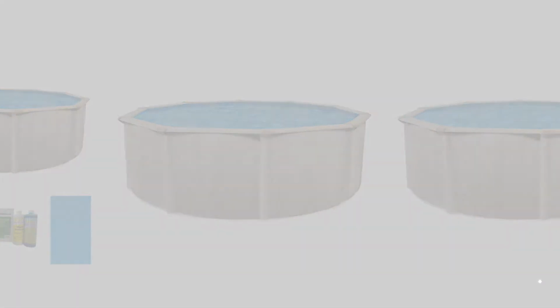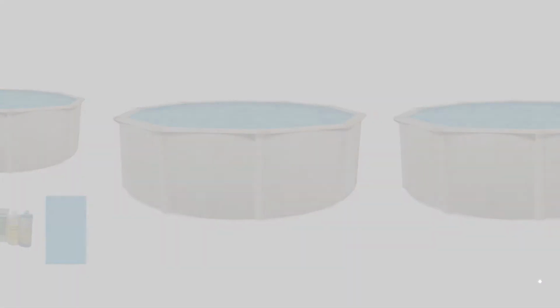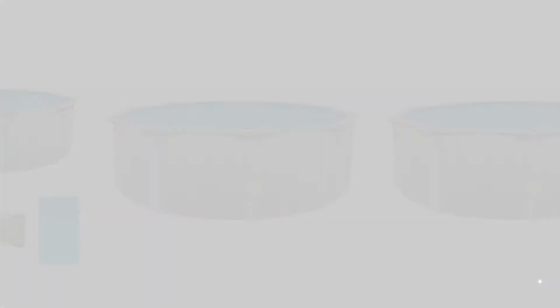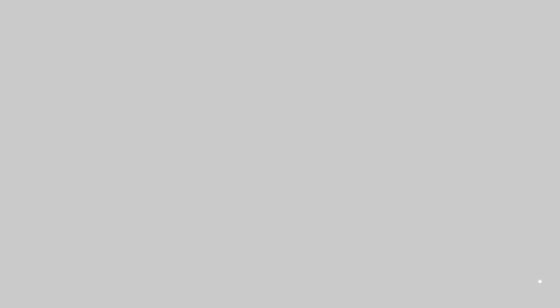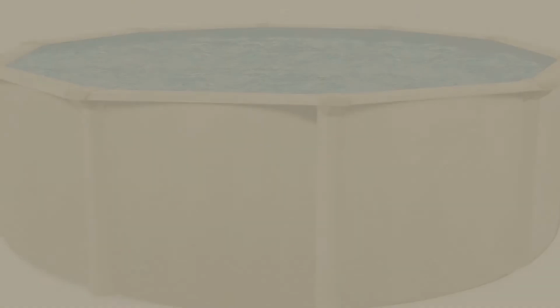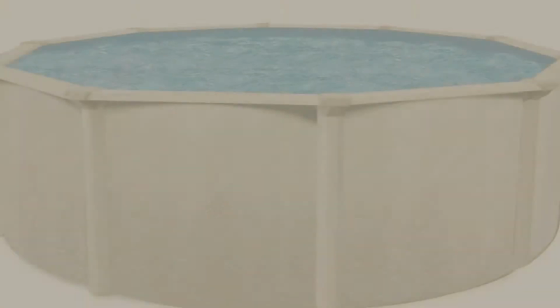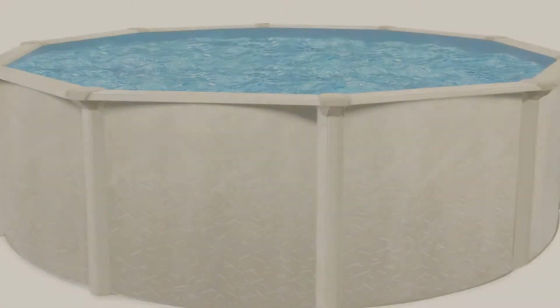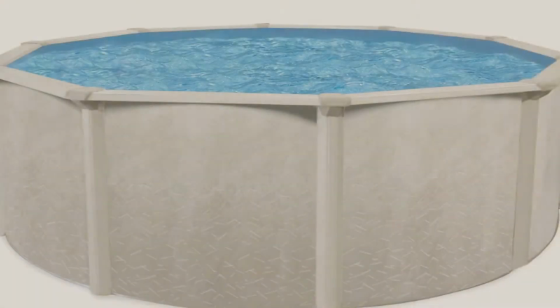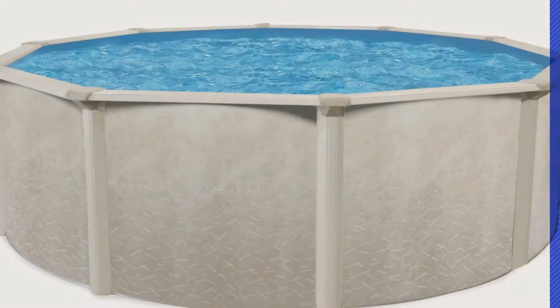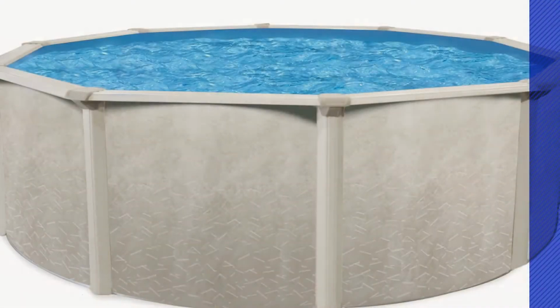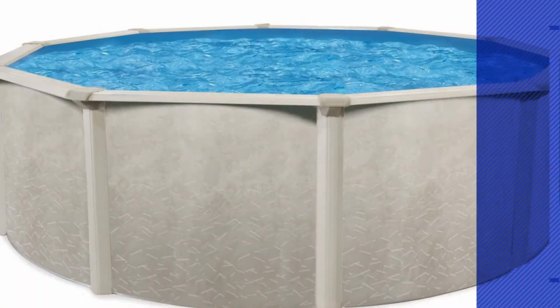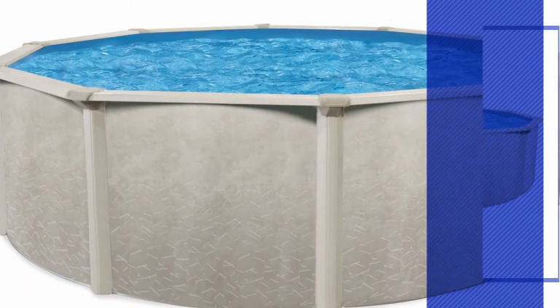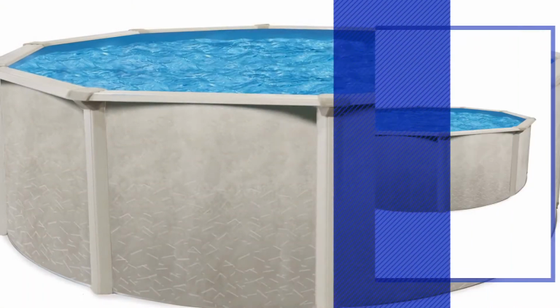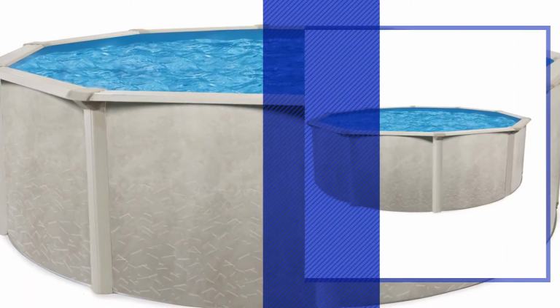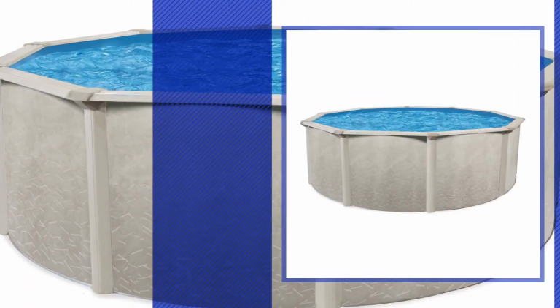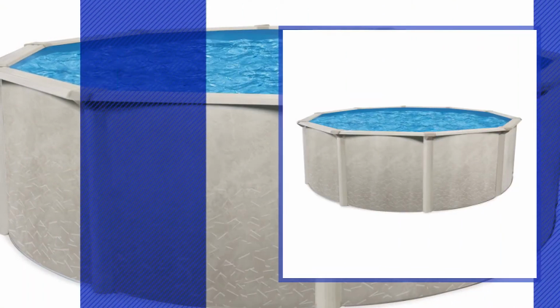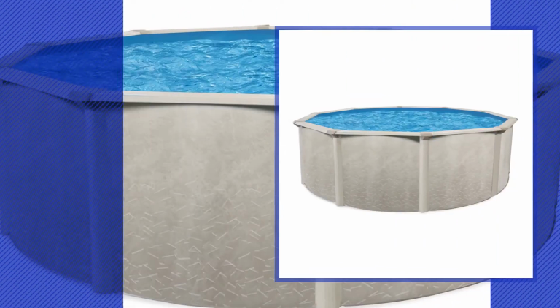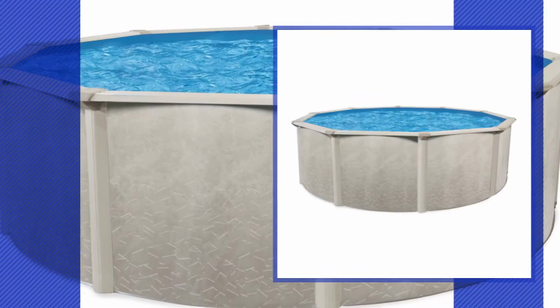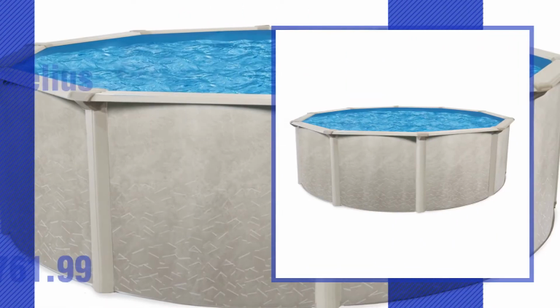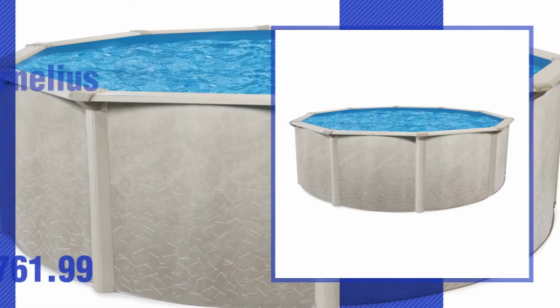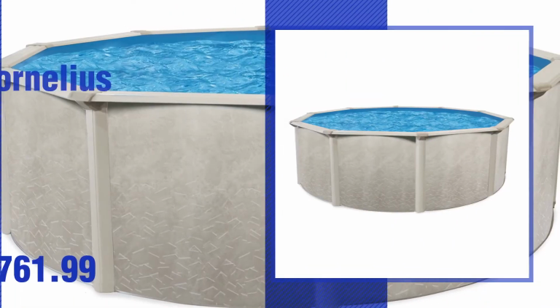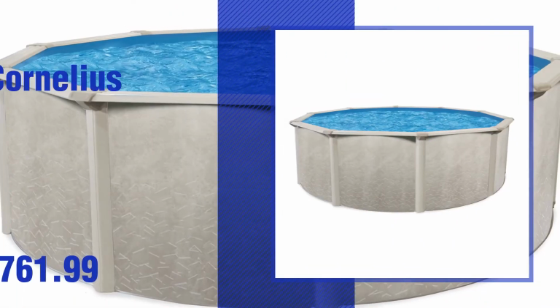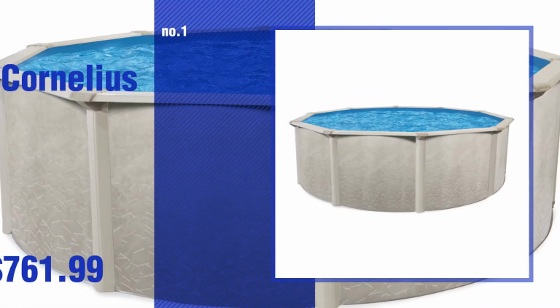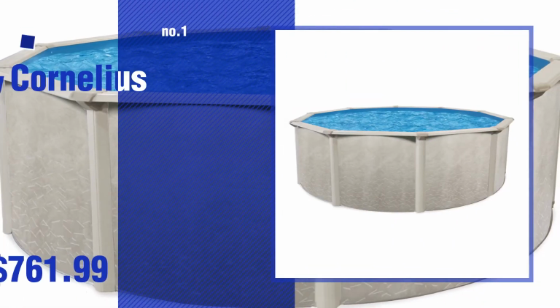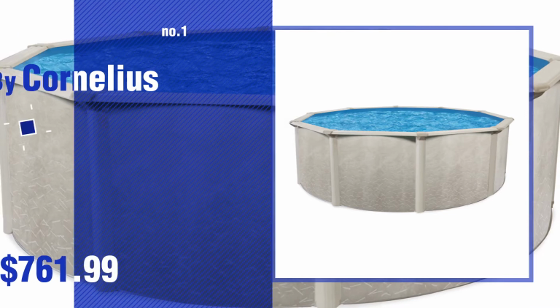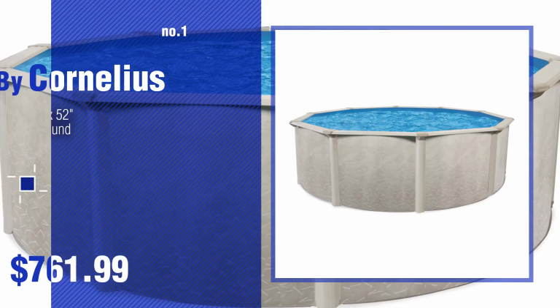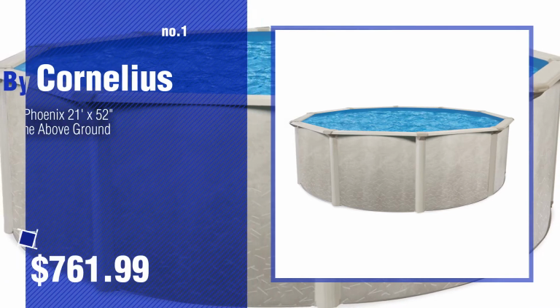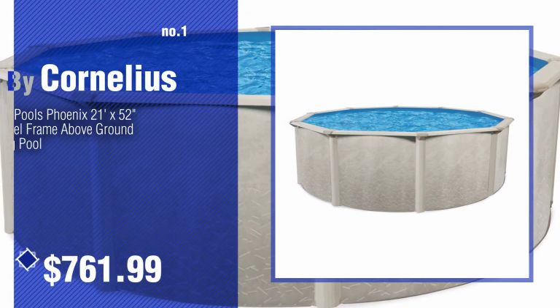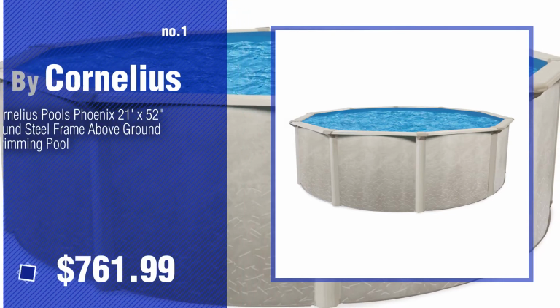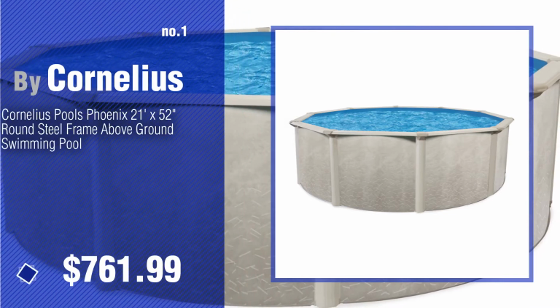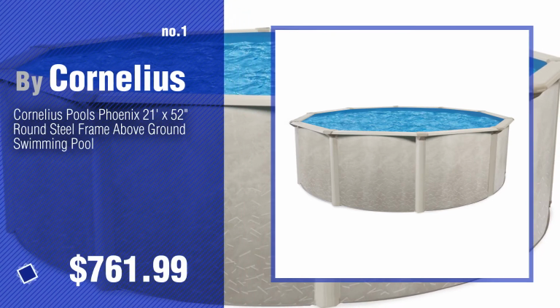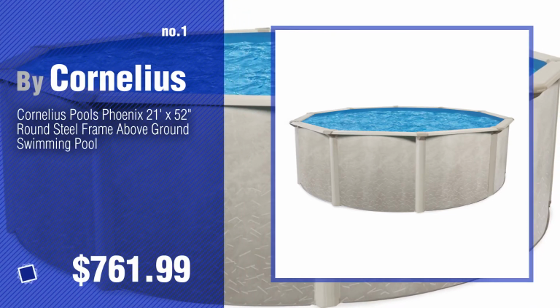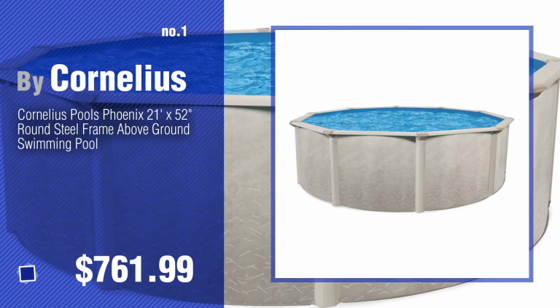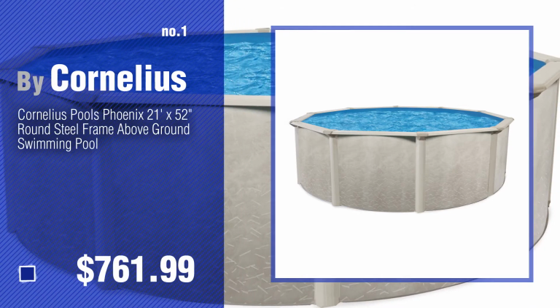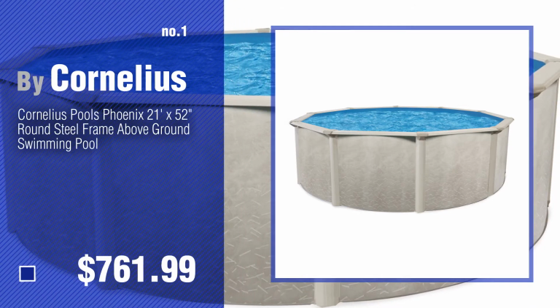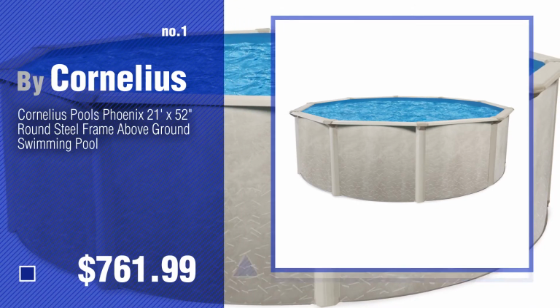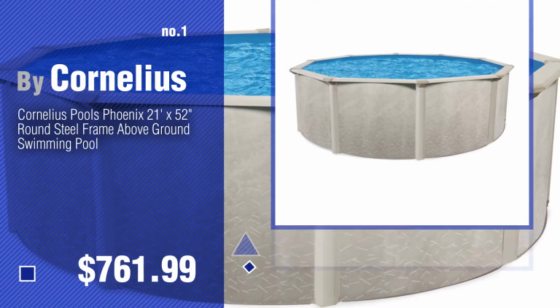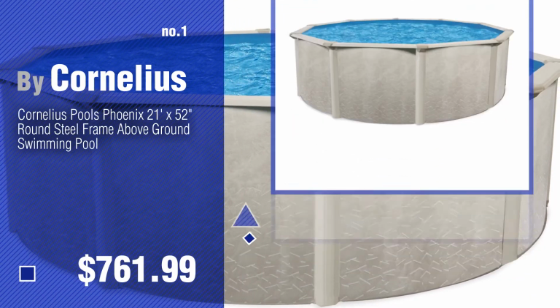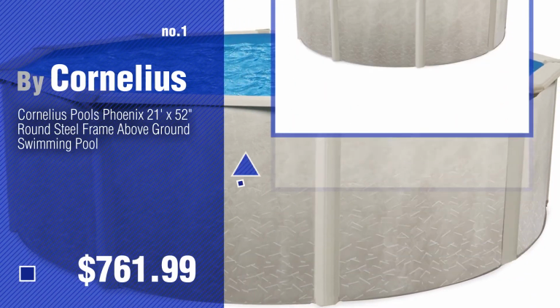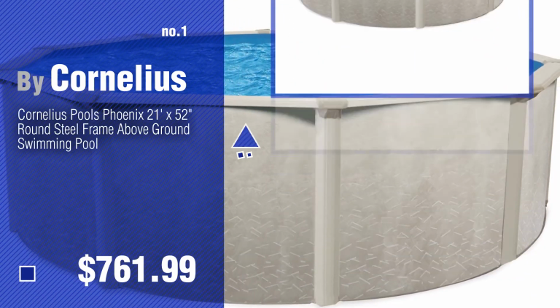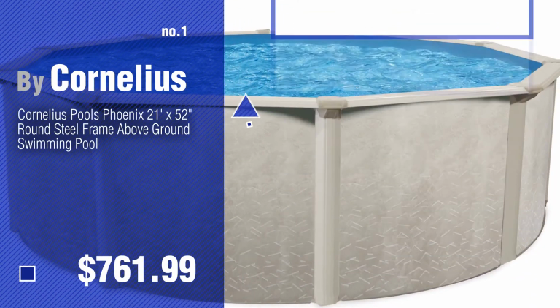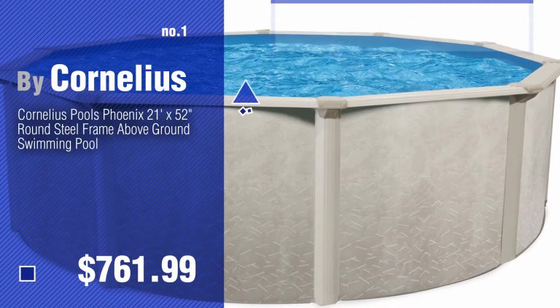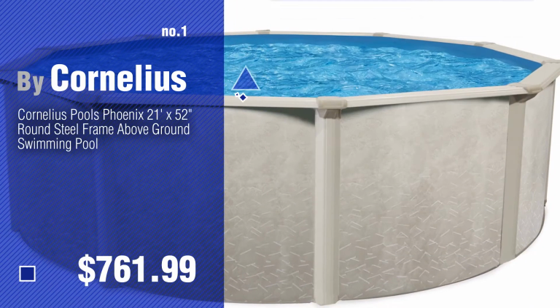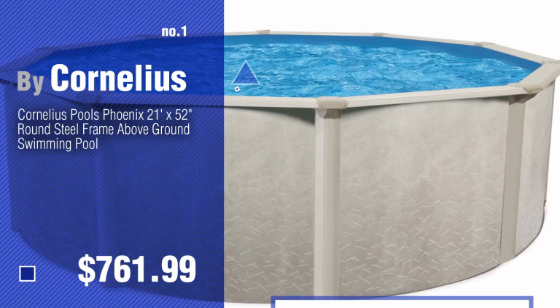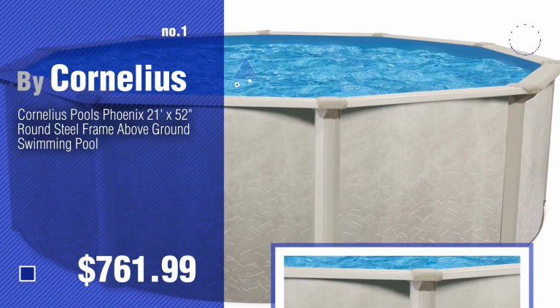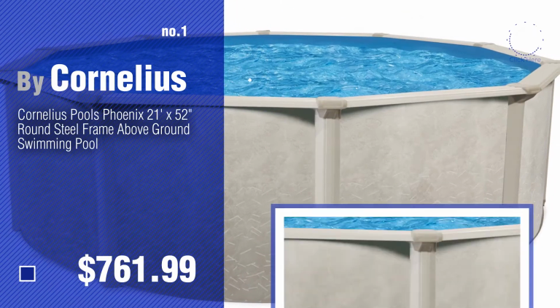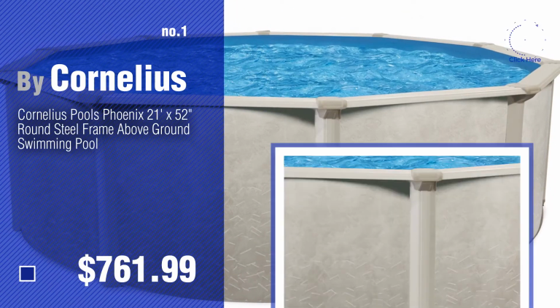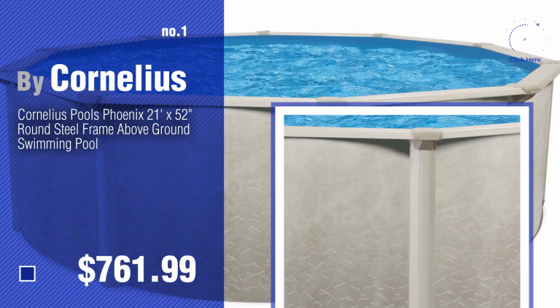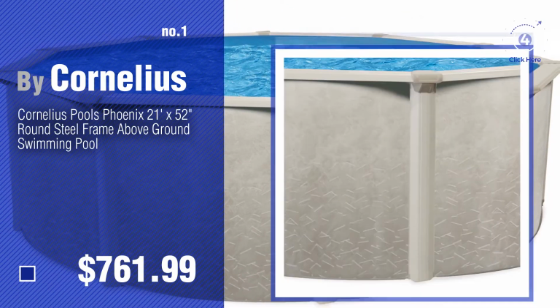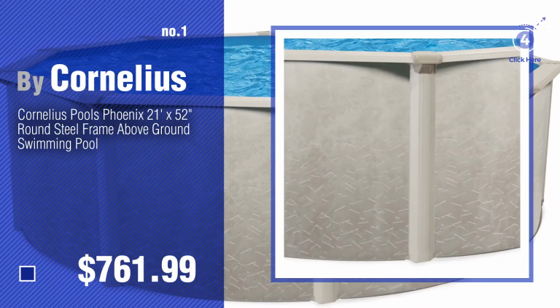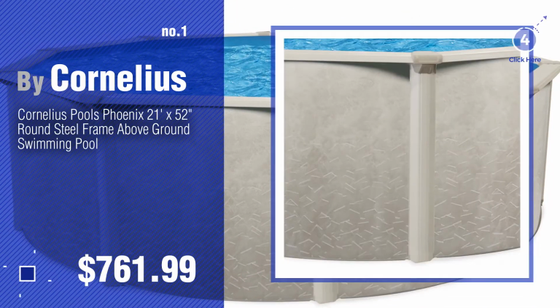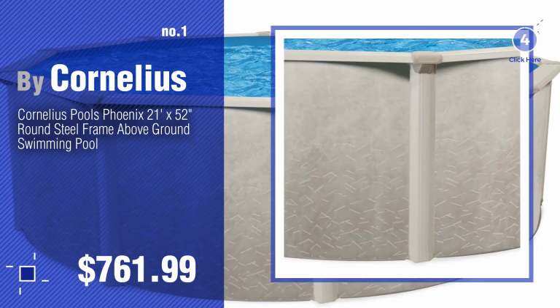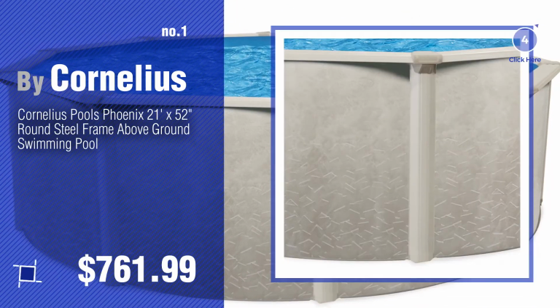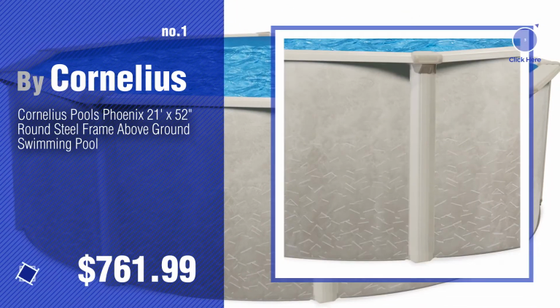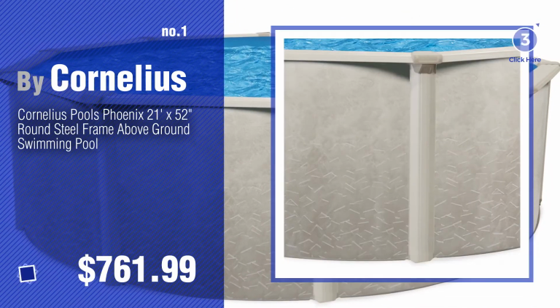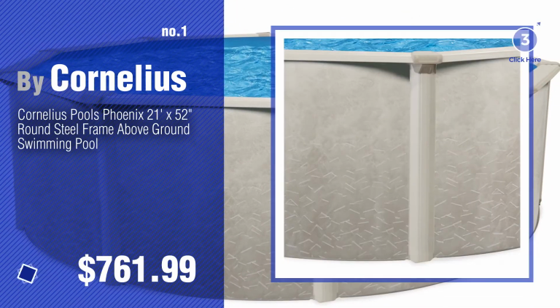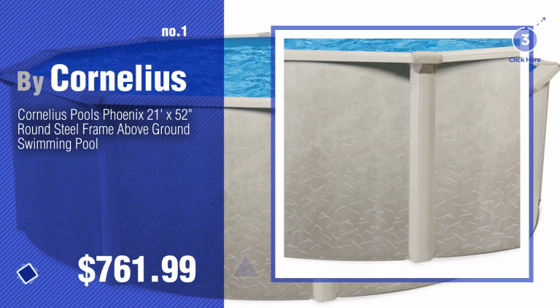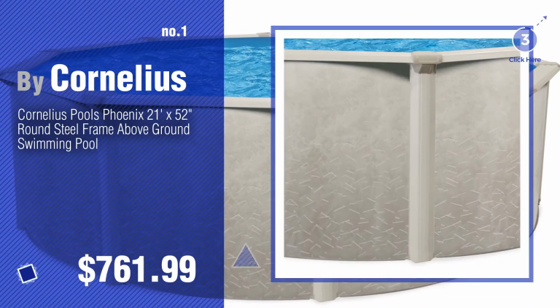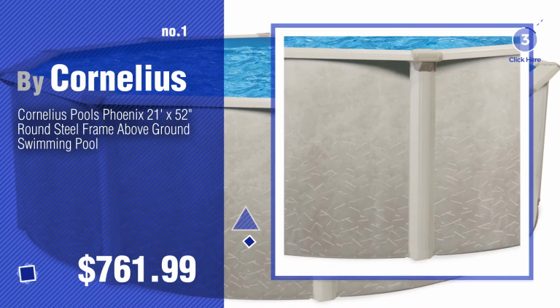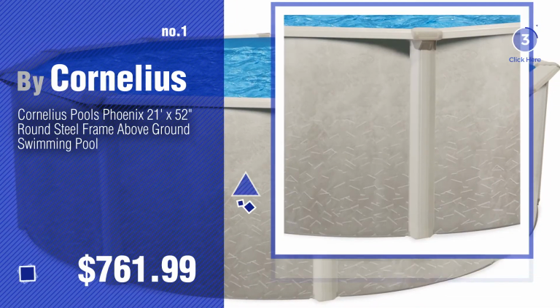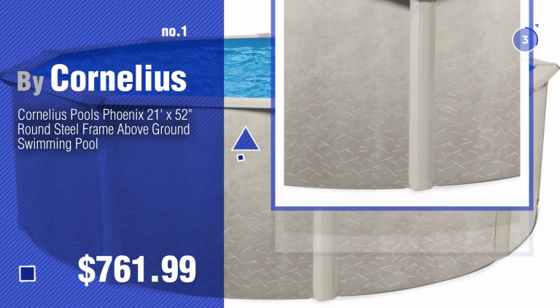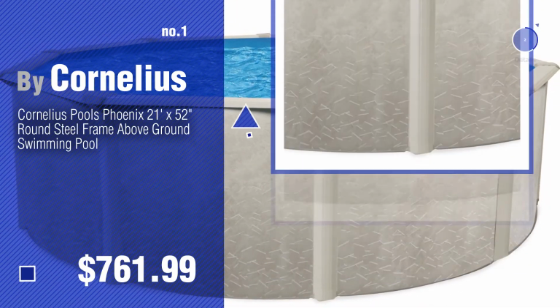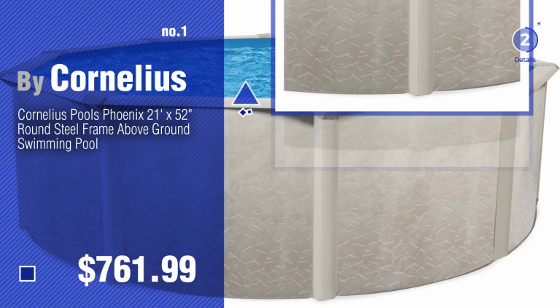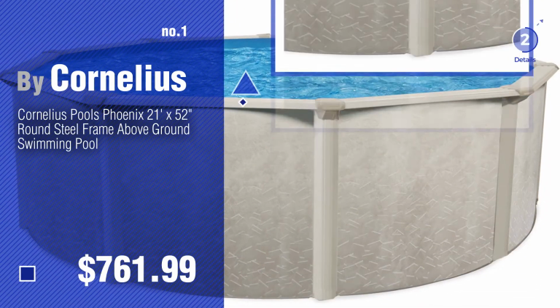Number 1, most popular, by Cornelius. Watch this video and get inspired.